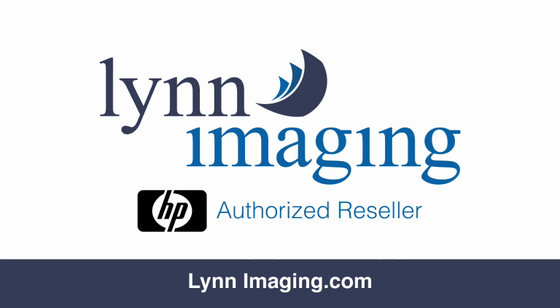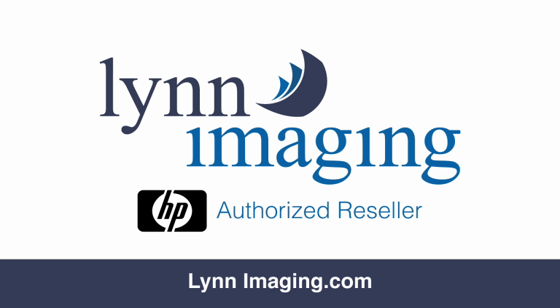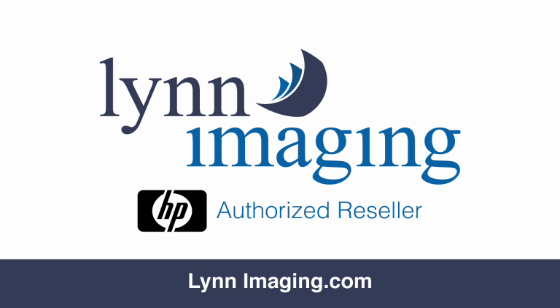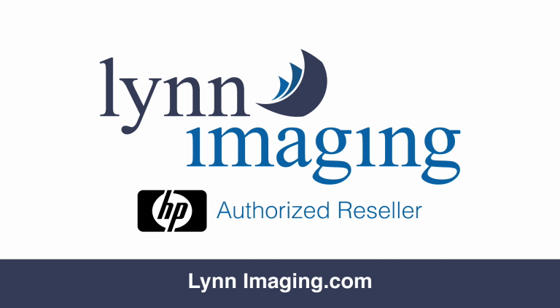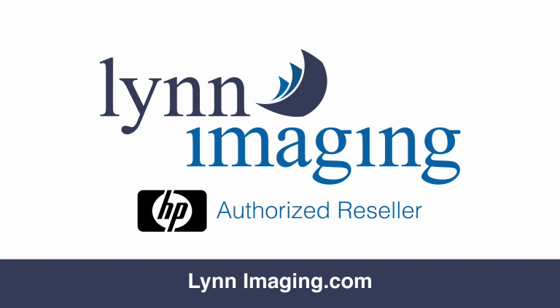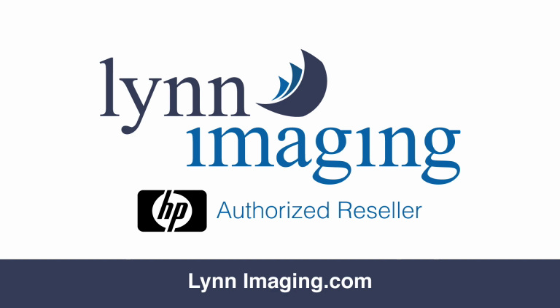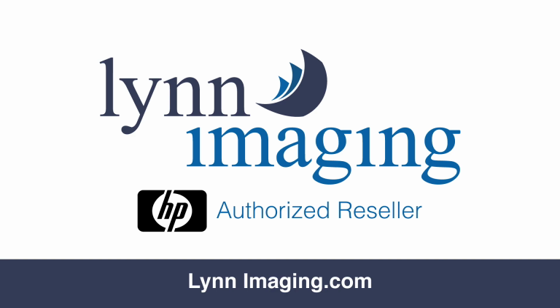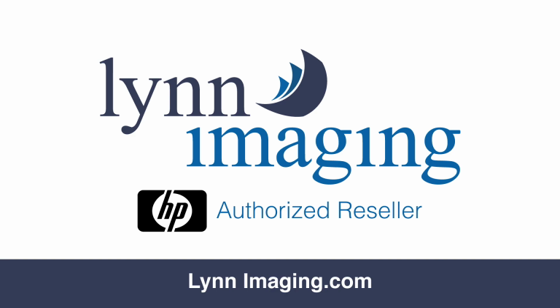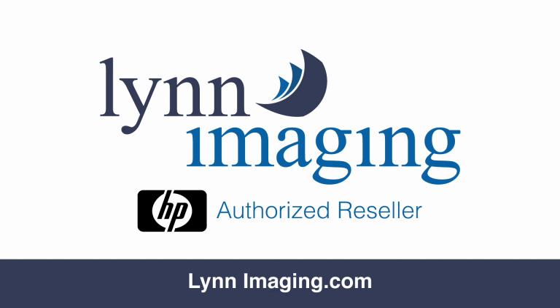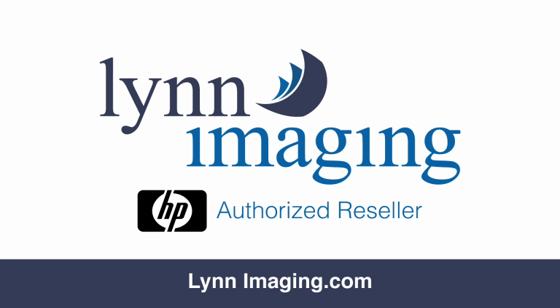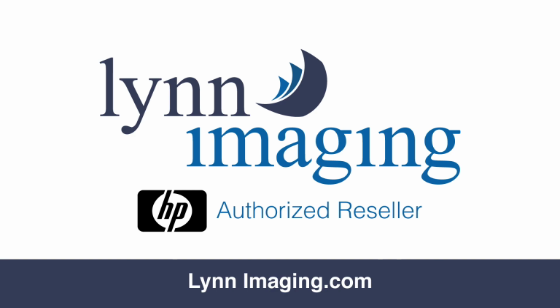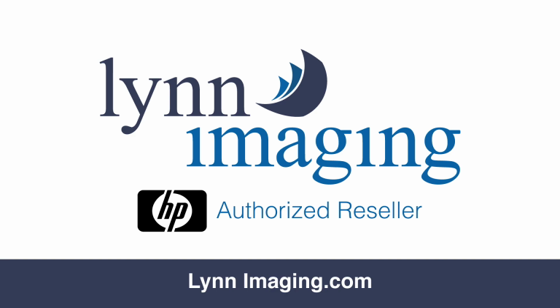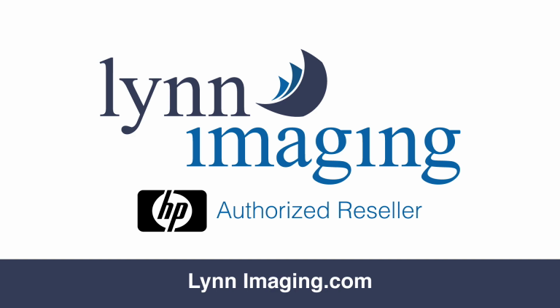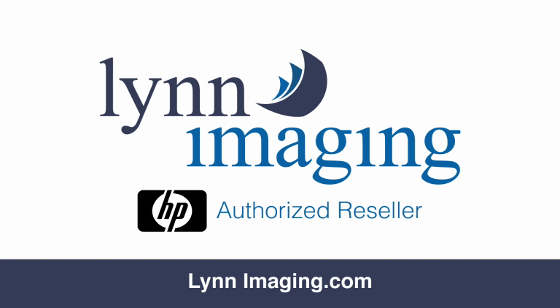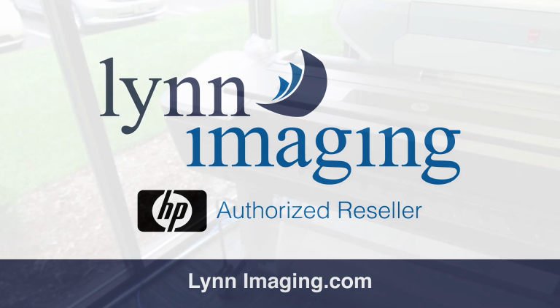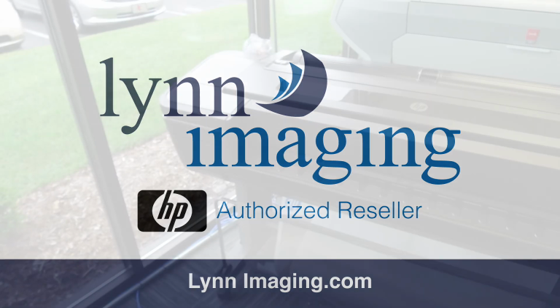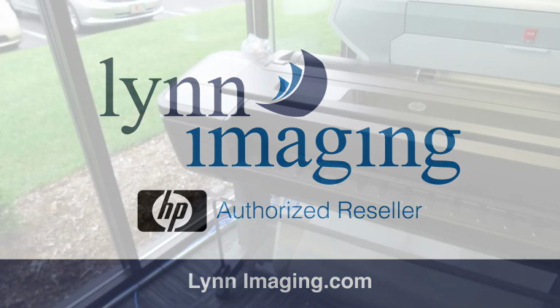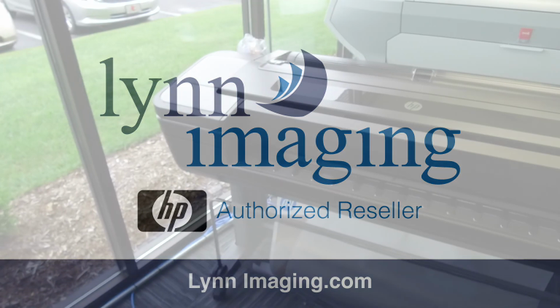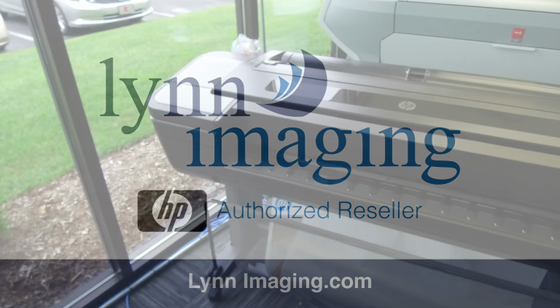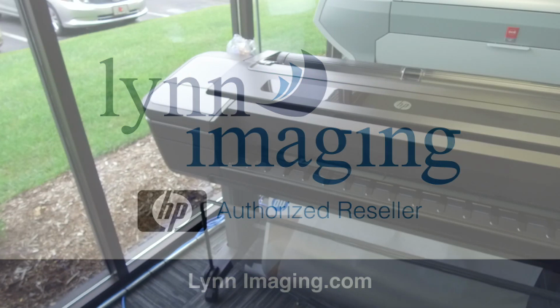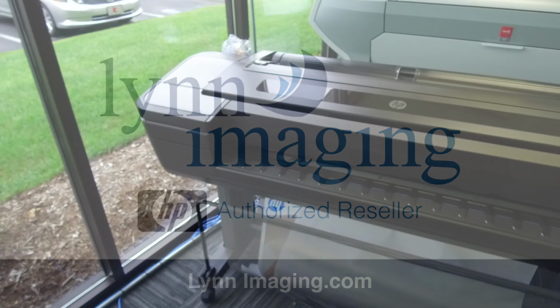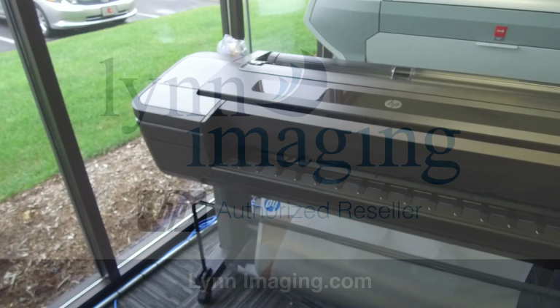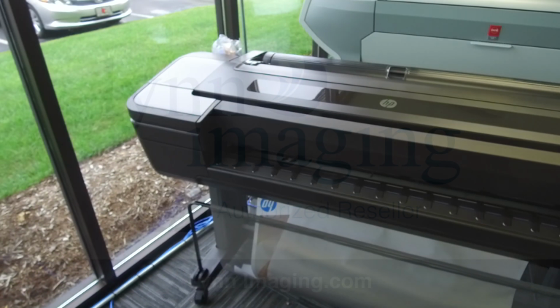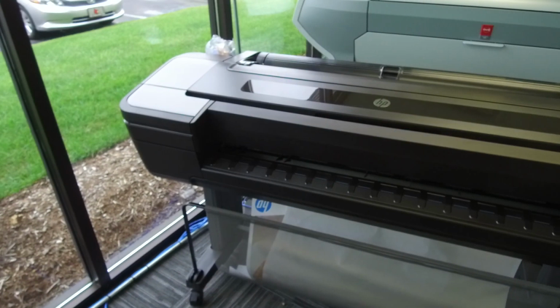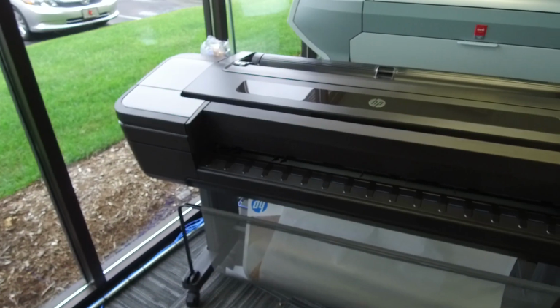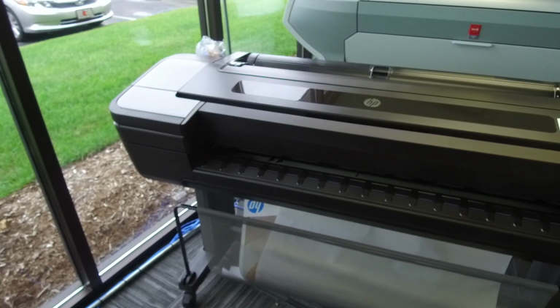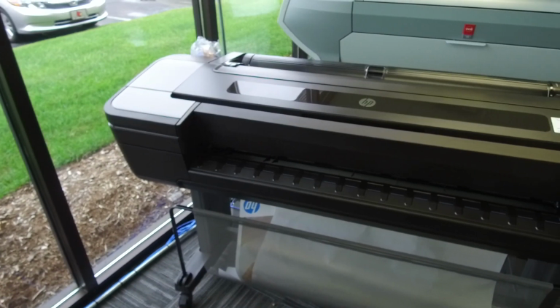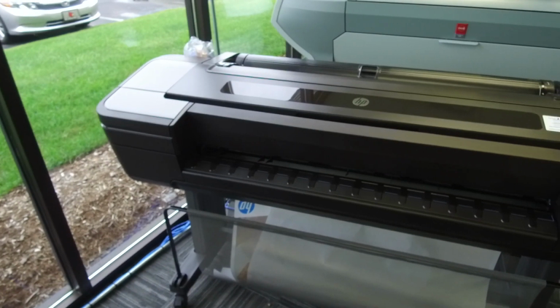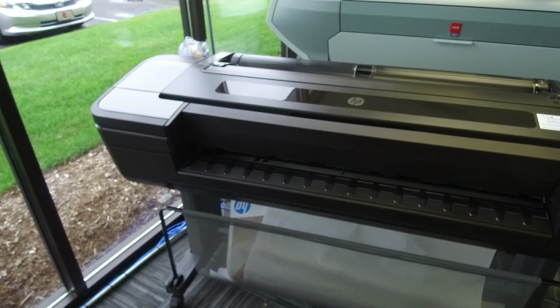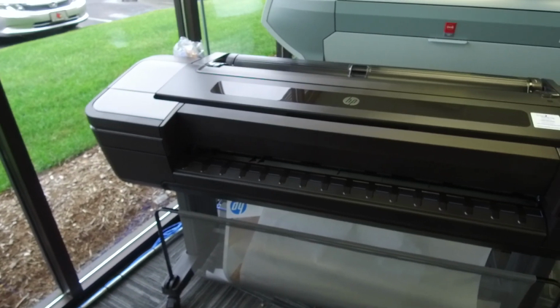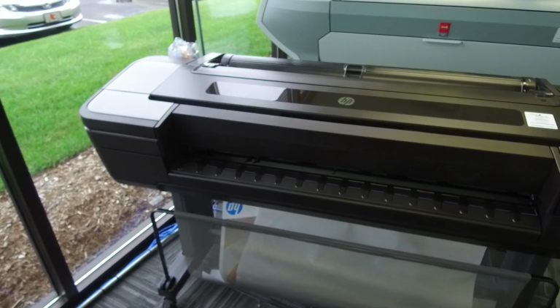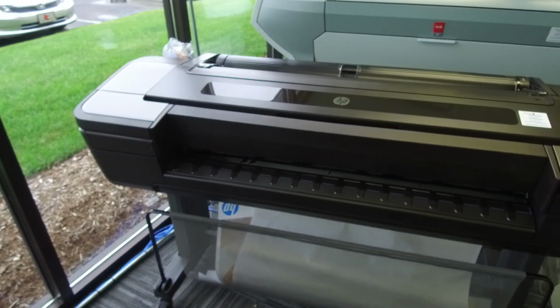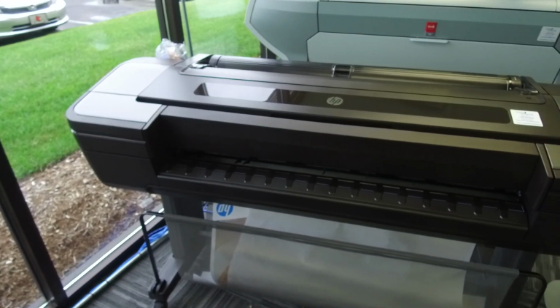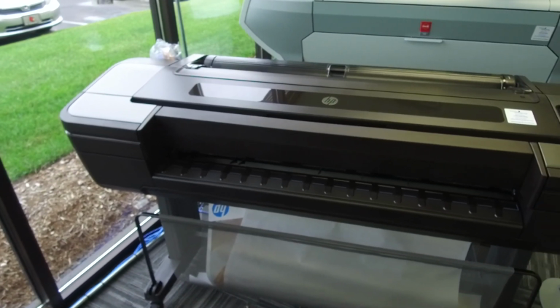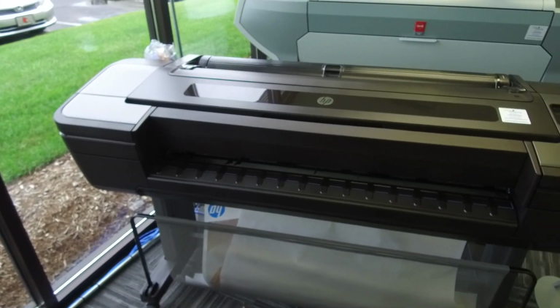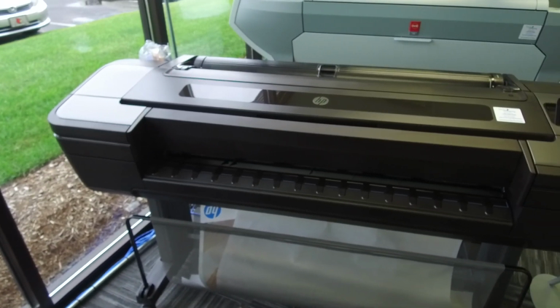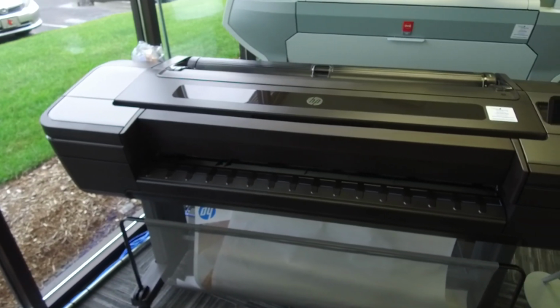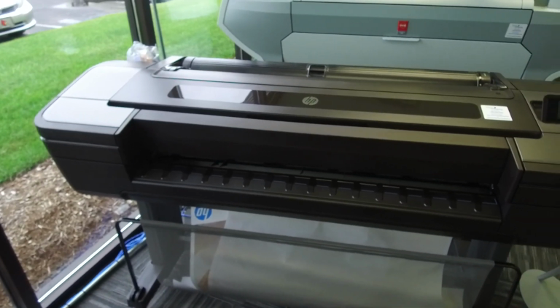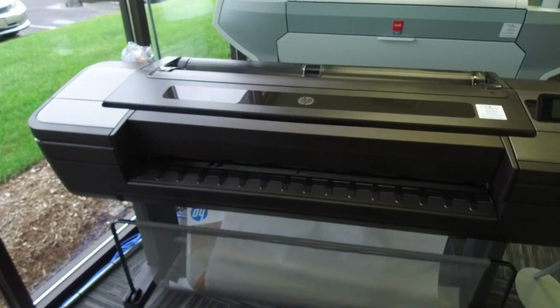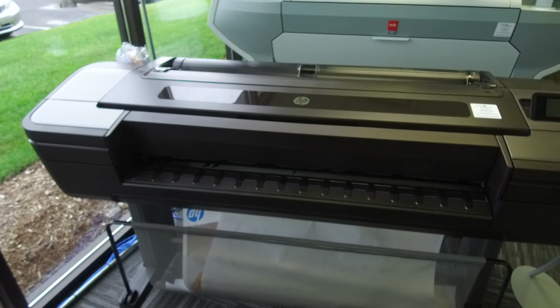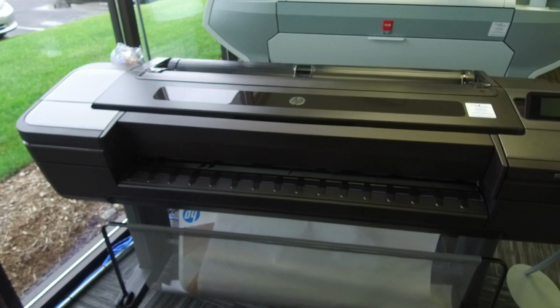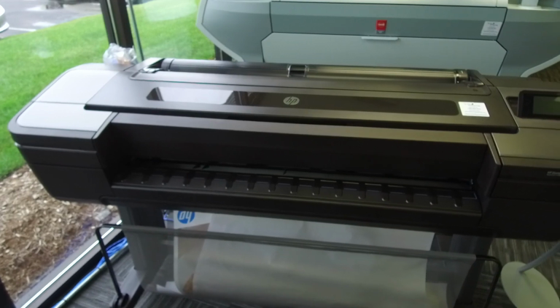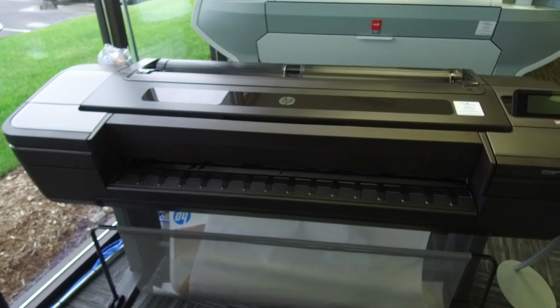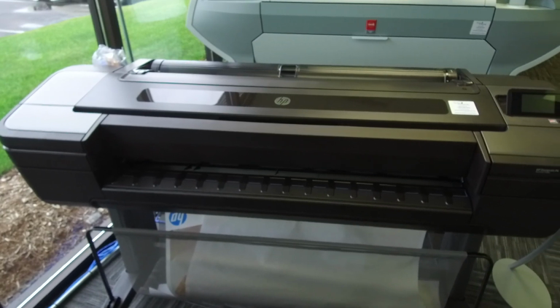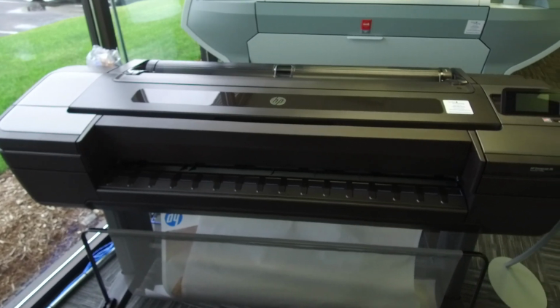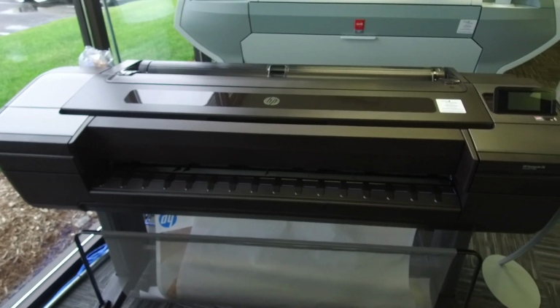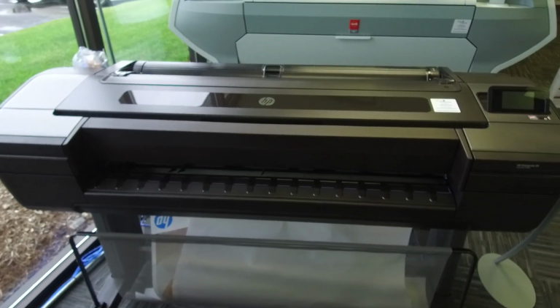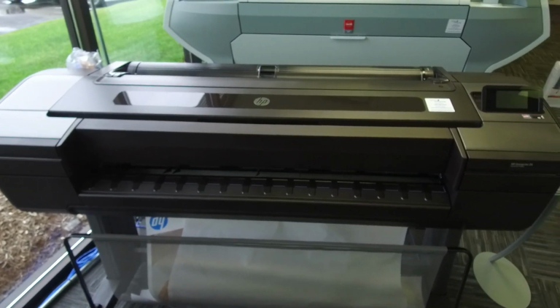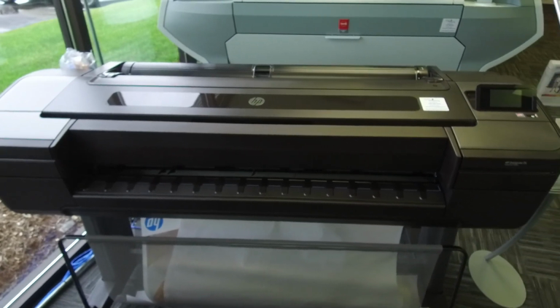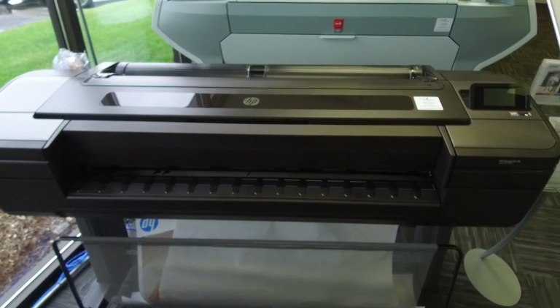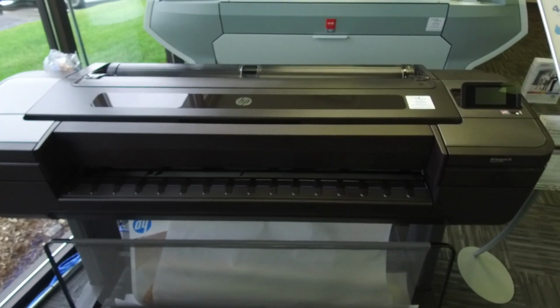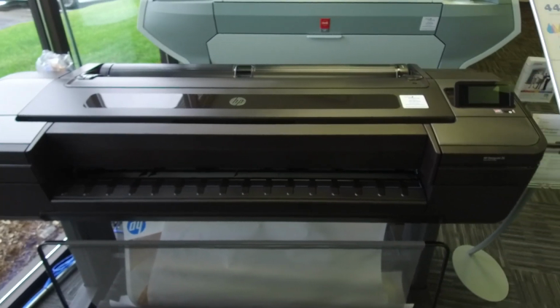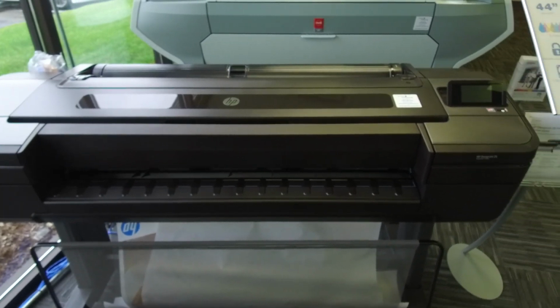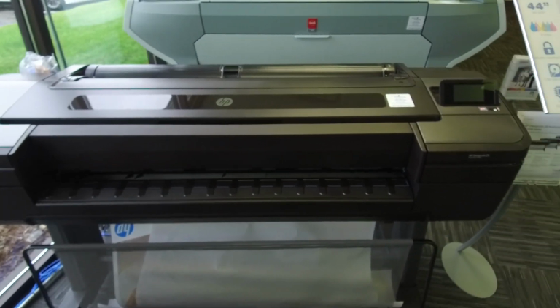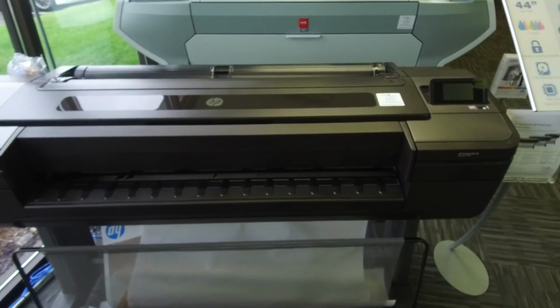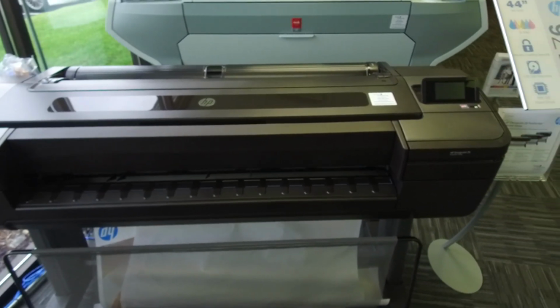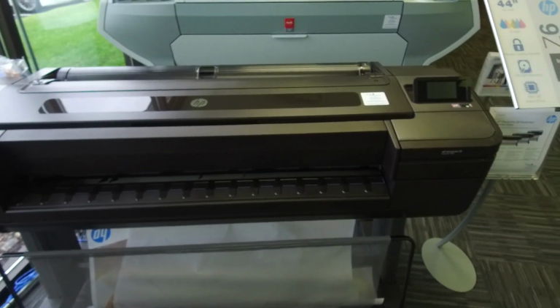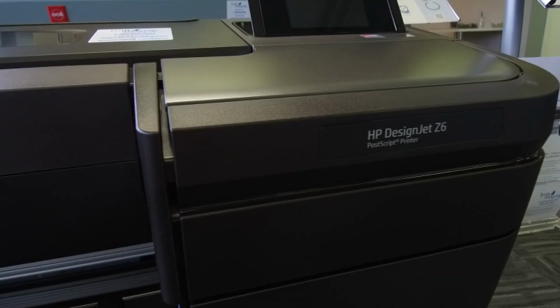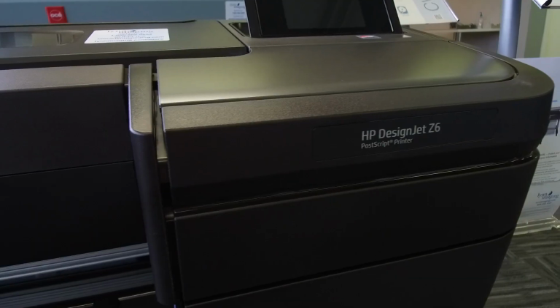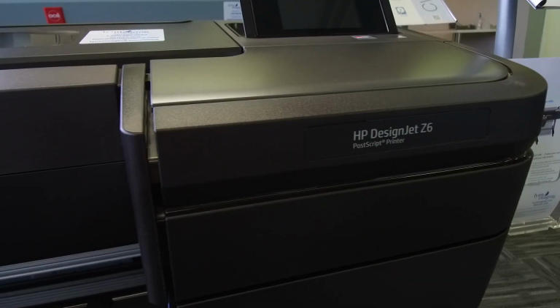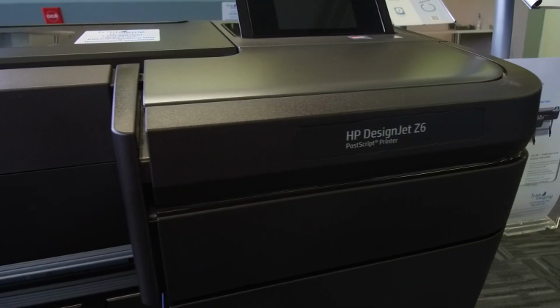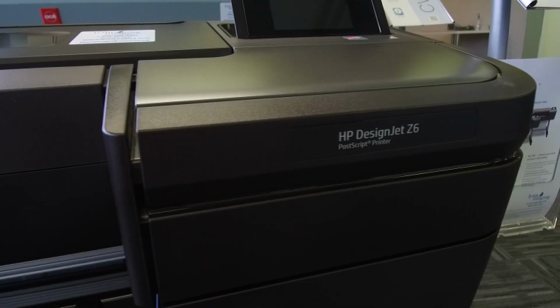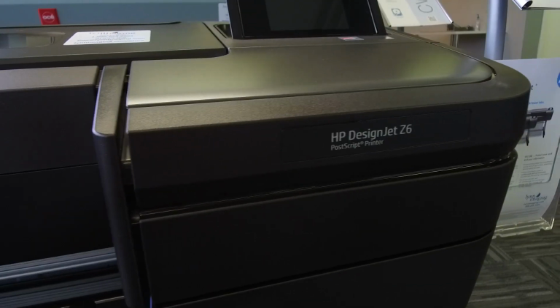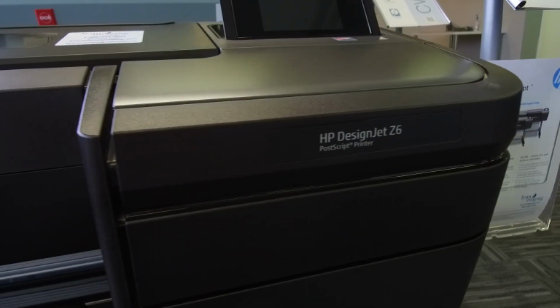Welcome to Linn Imaging's how-to video series. Today we're learning how to change the ink on the HP DesignJet Z6.